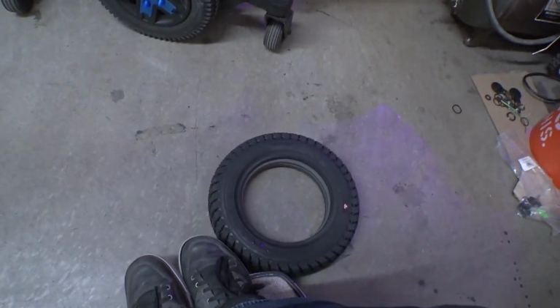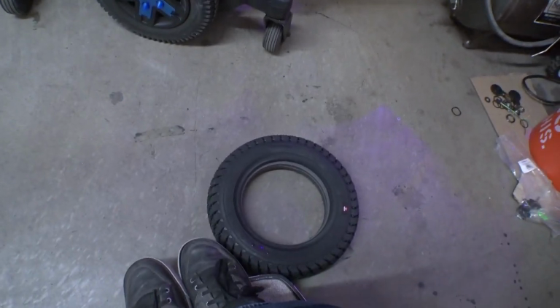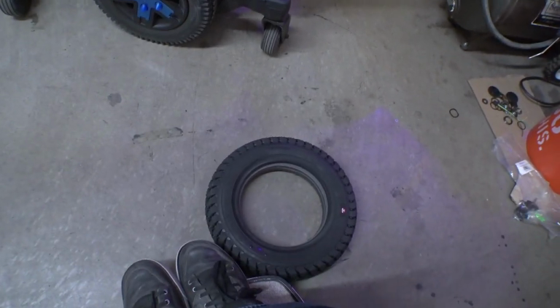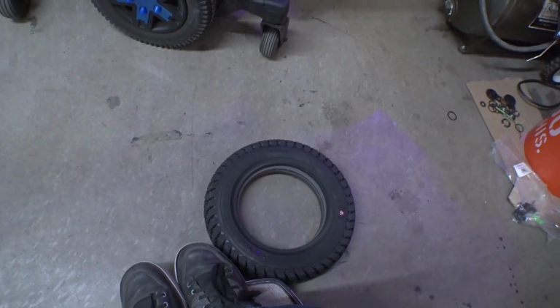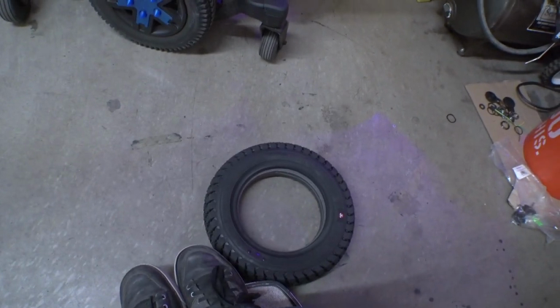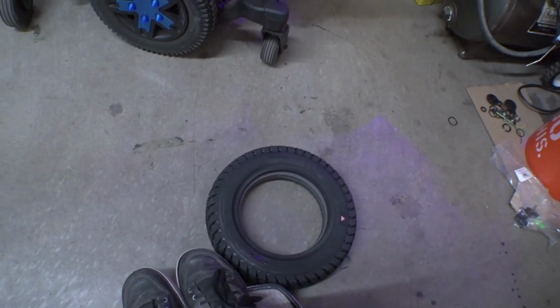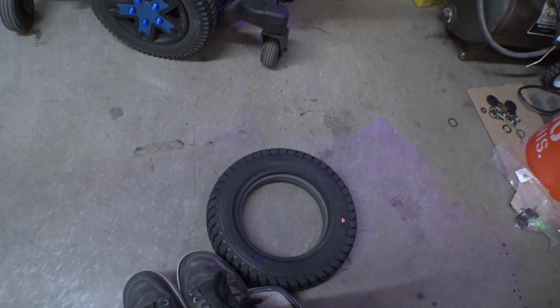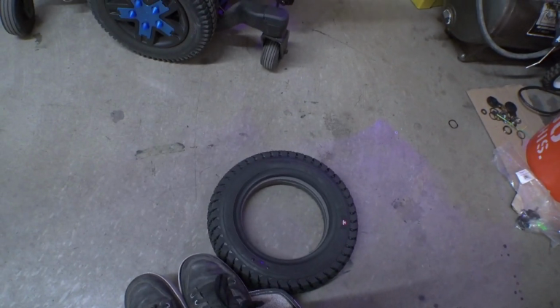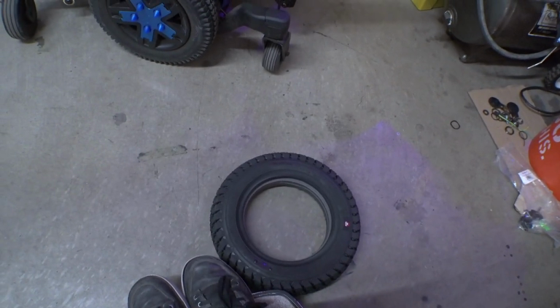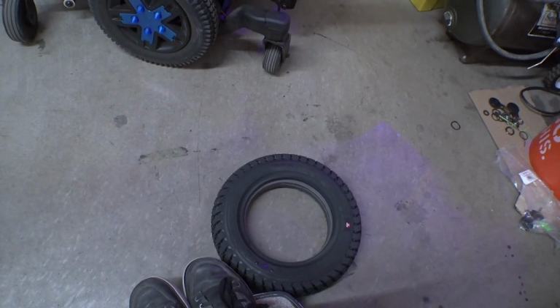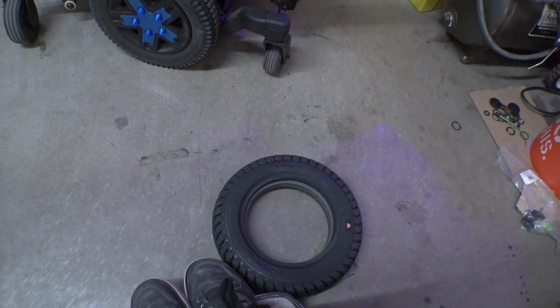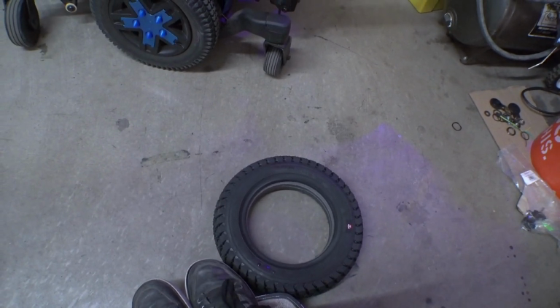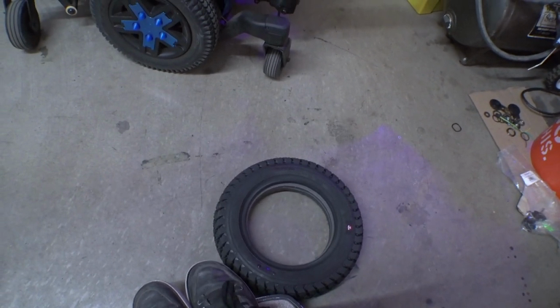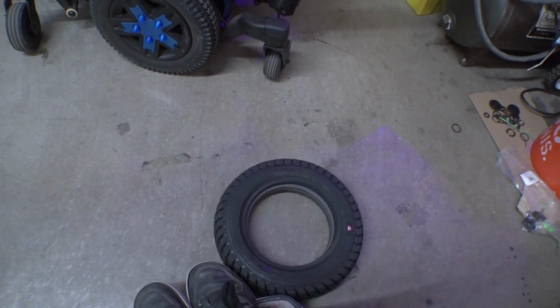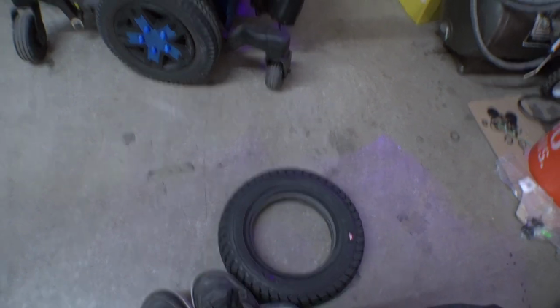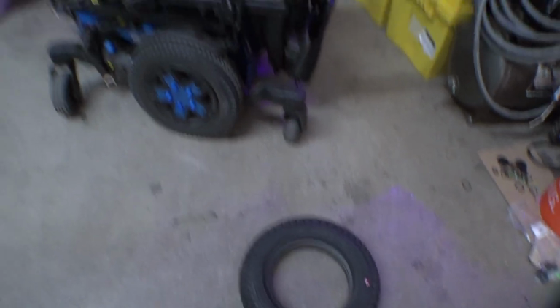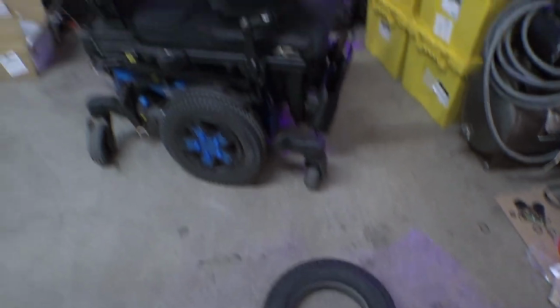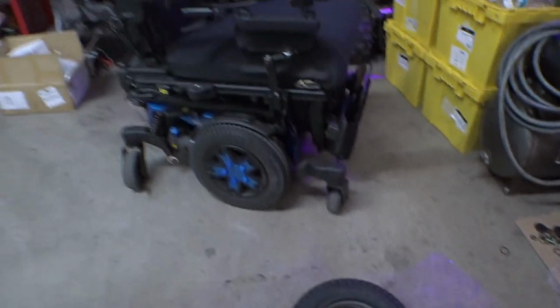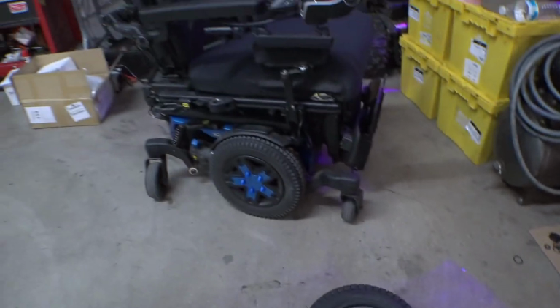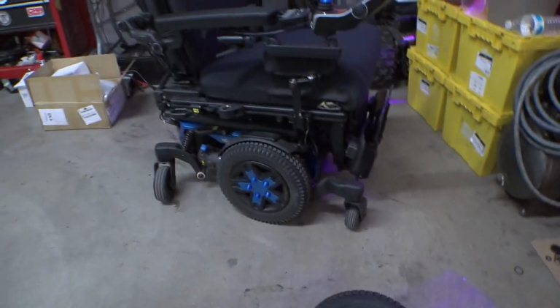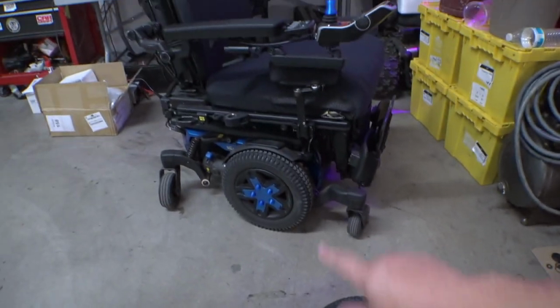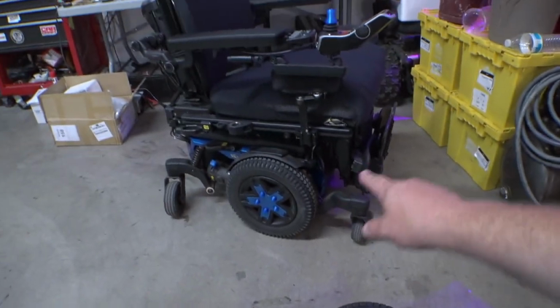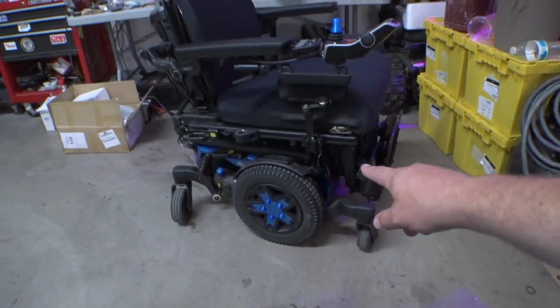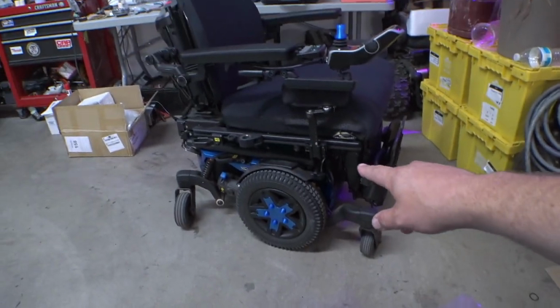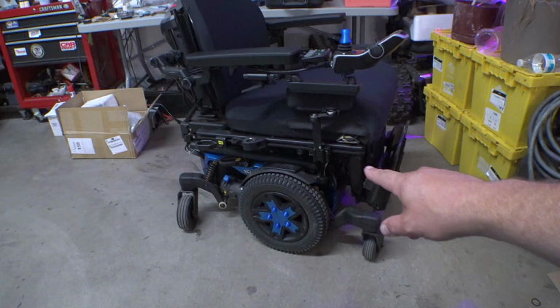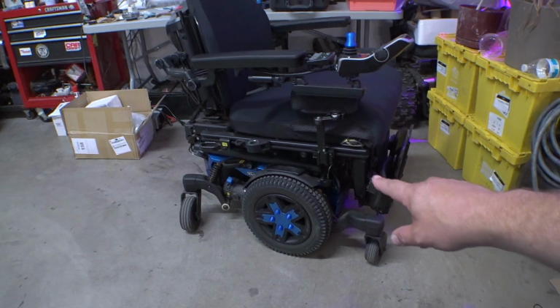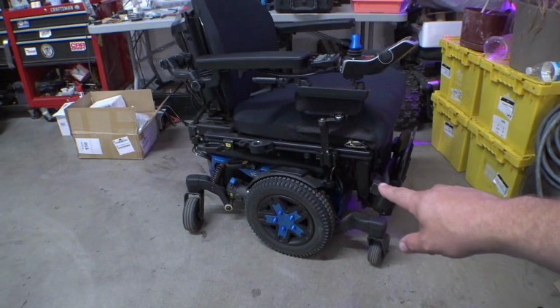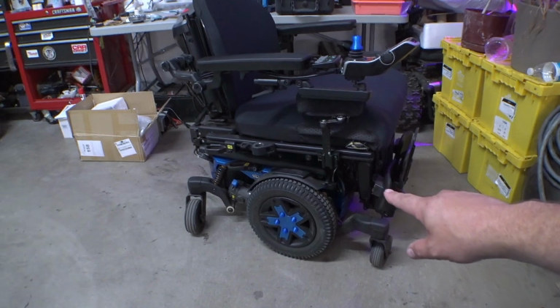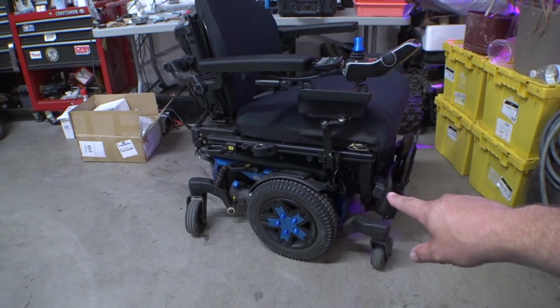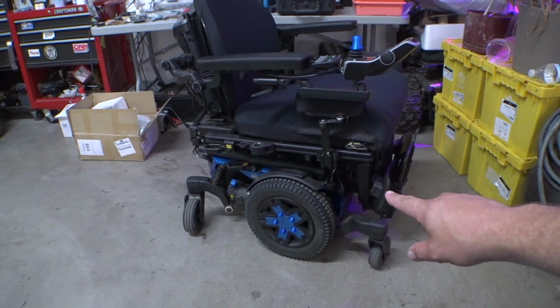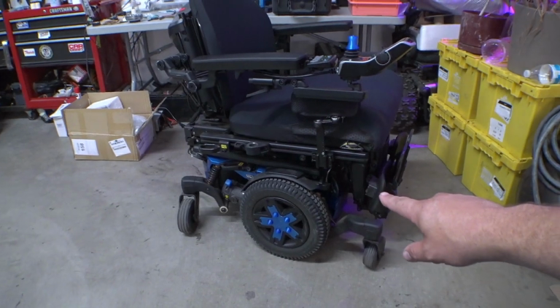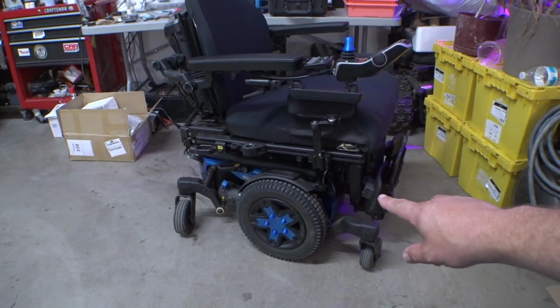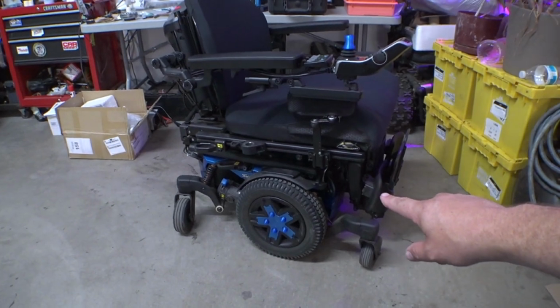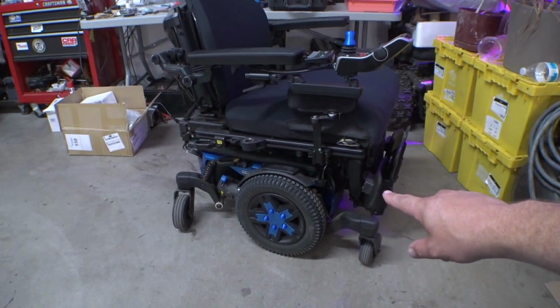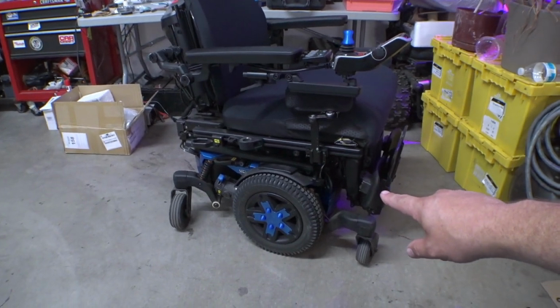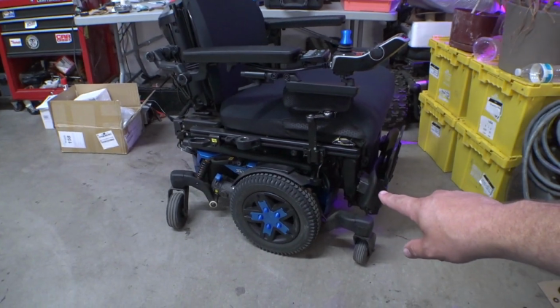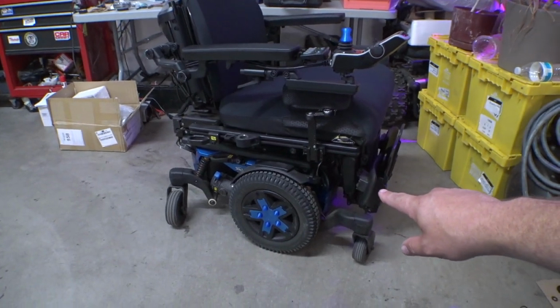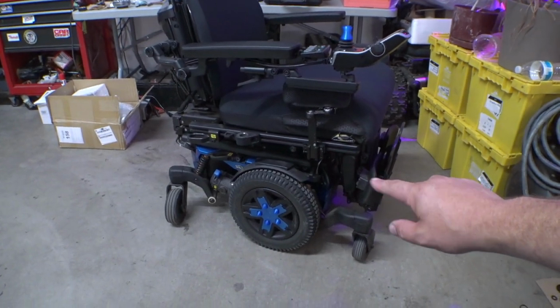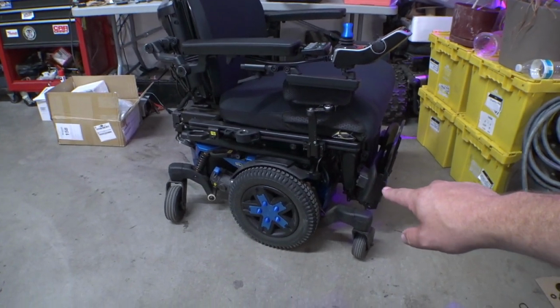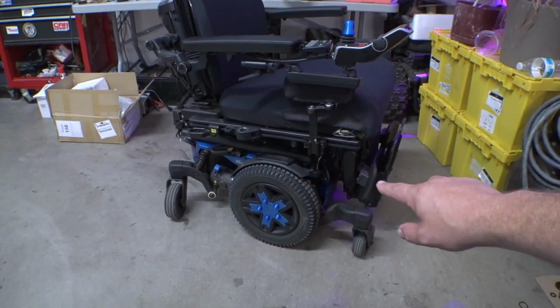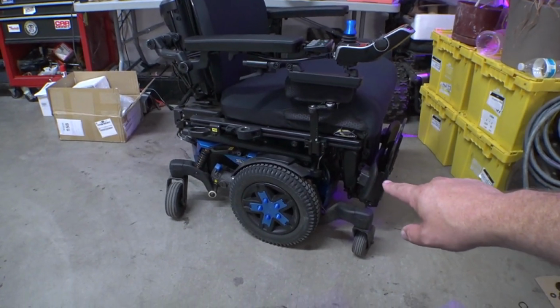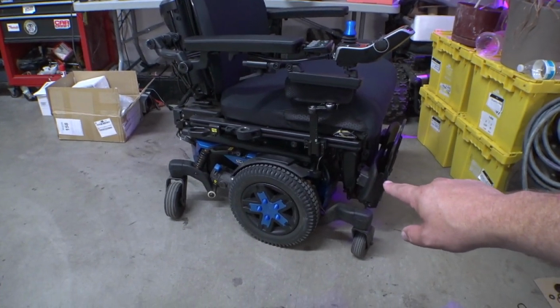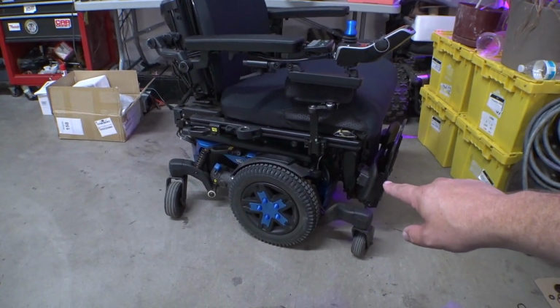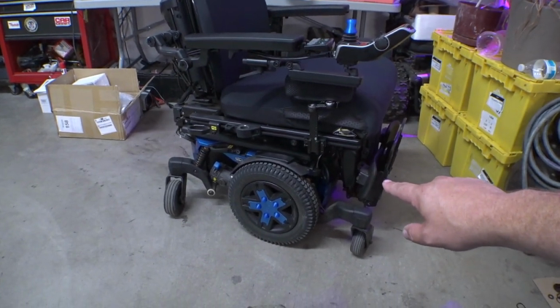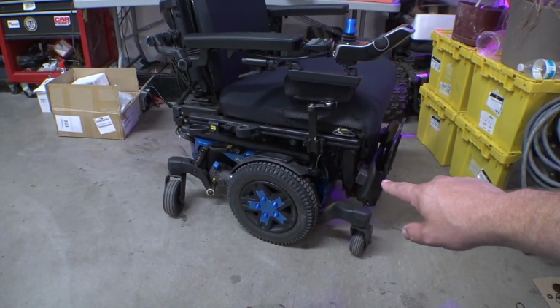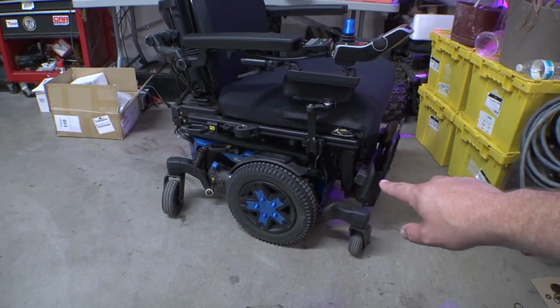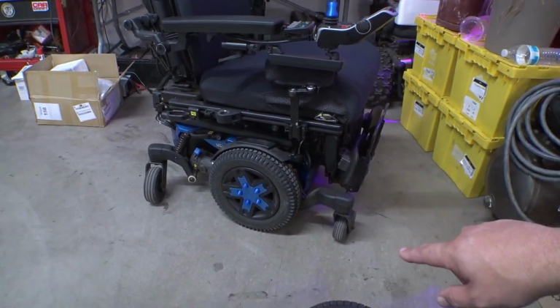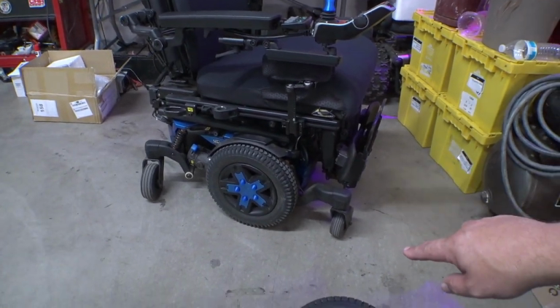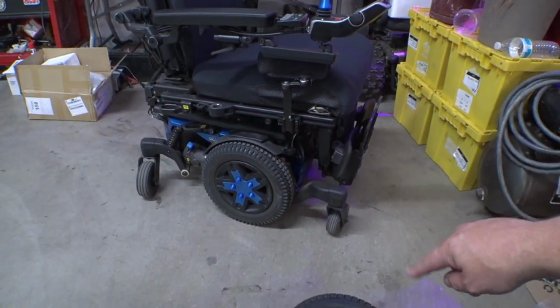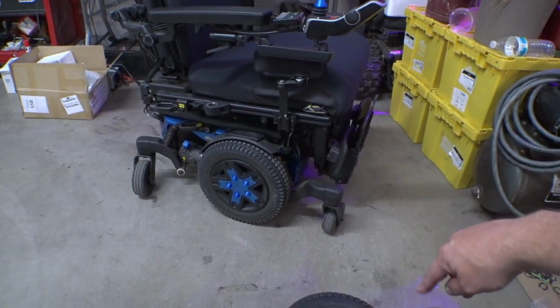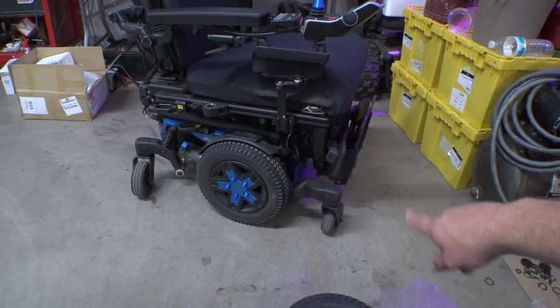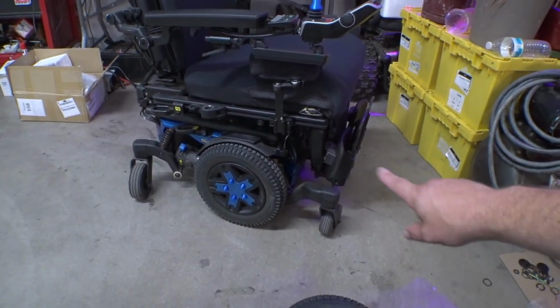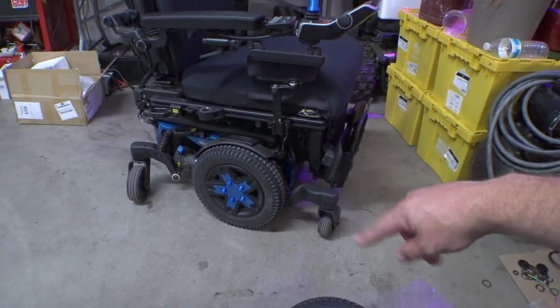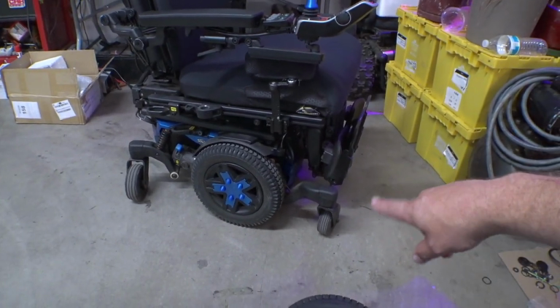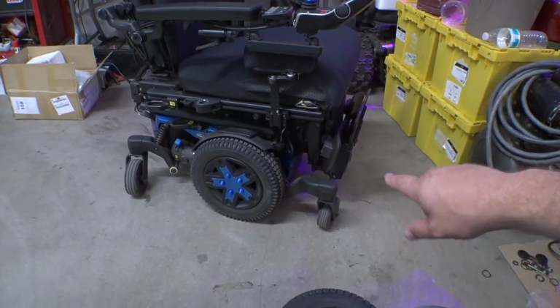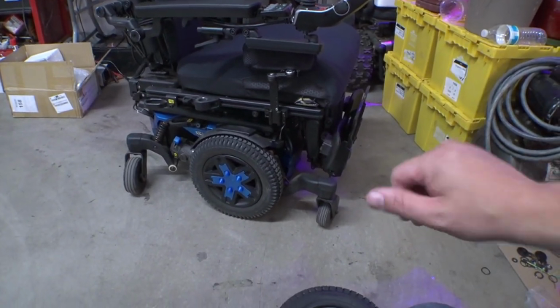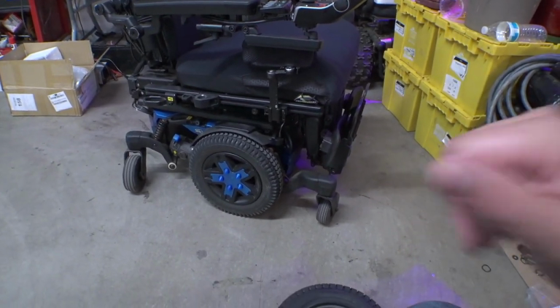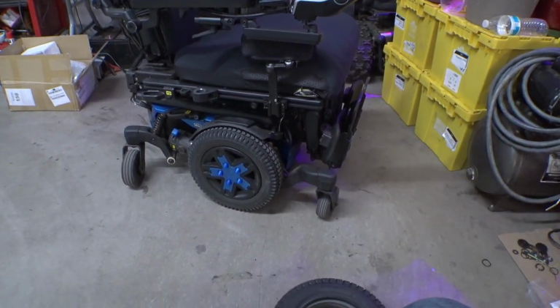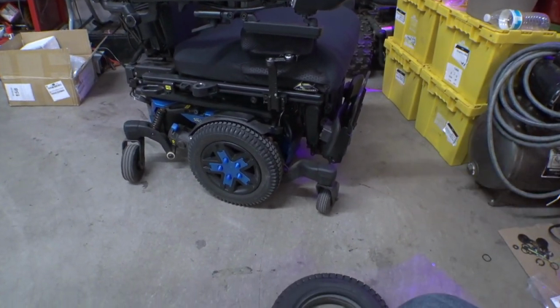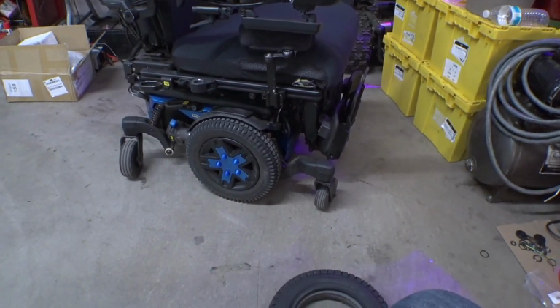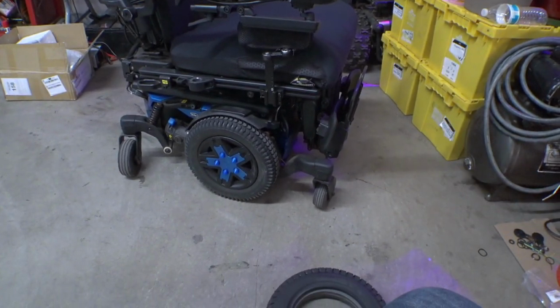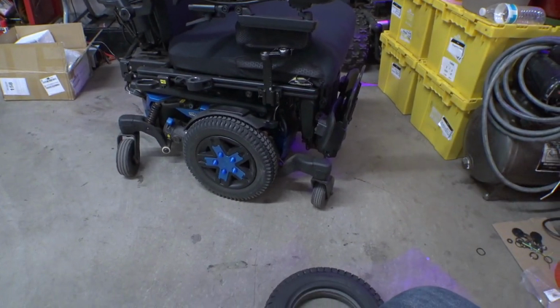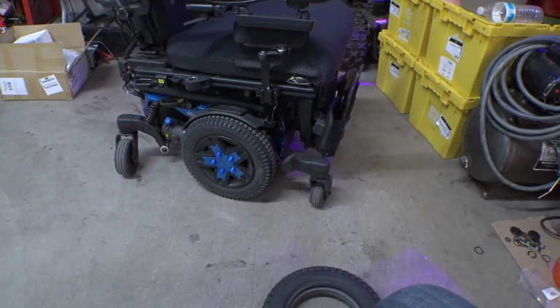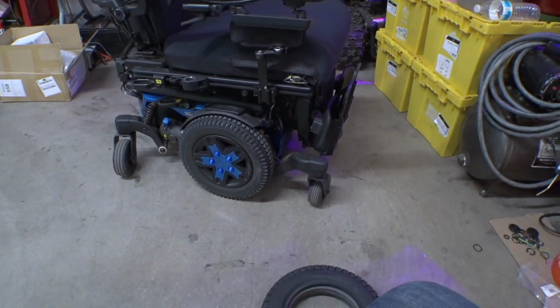That's not what I'd call a scientific test. Anyways, let's grab our tools, get on the floor, jack this thing up, and see if we have enough clearance for these tires to fit.